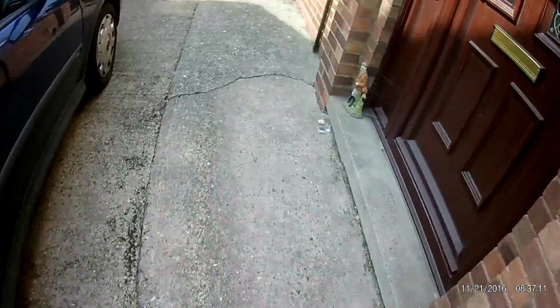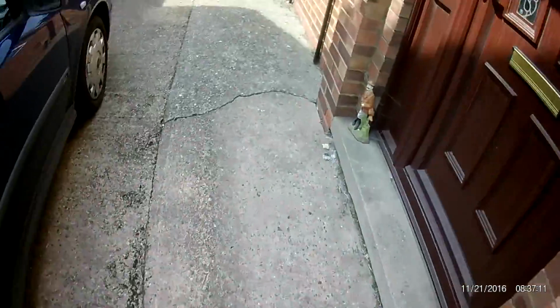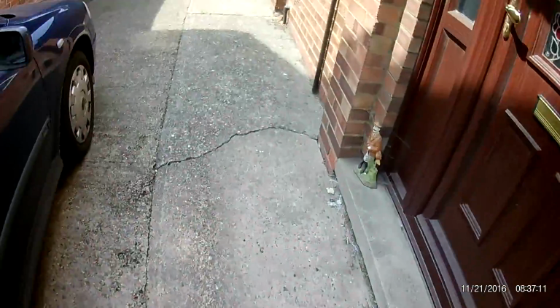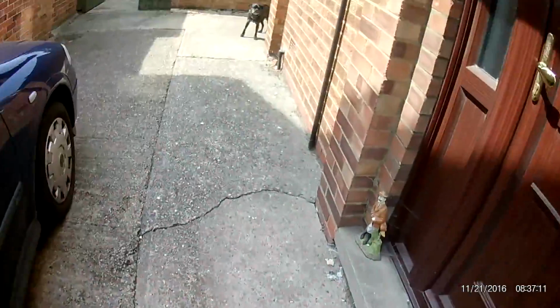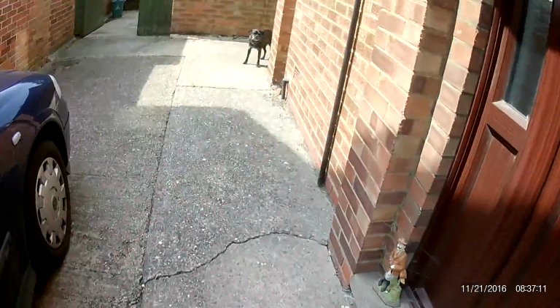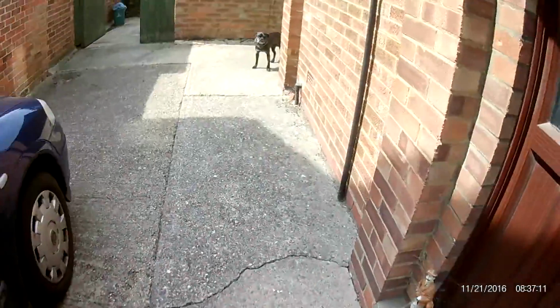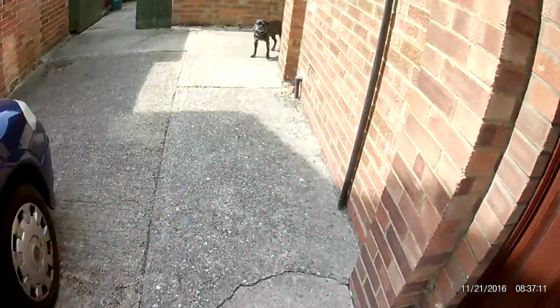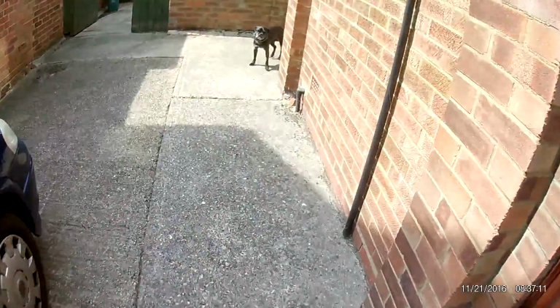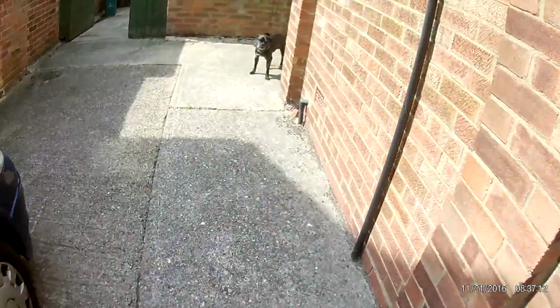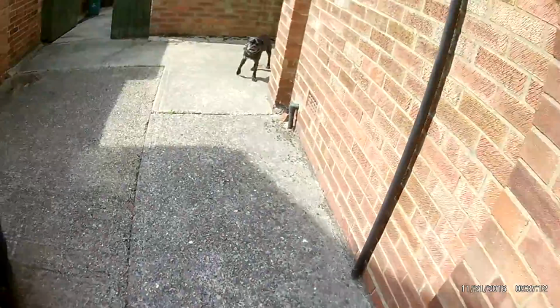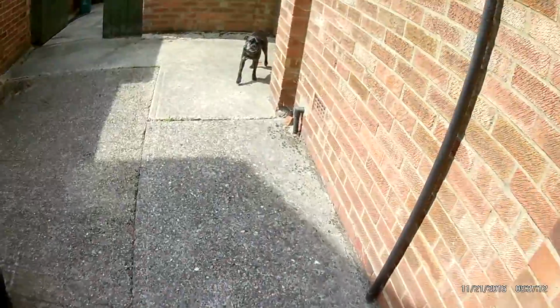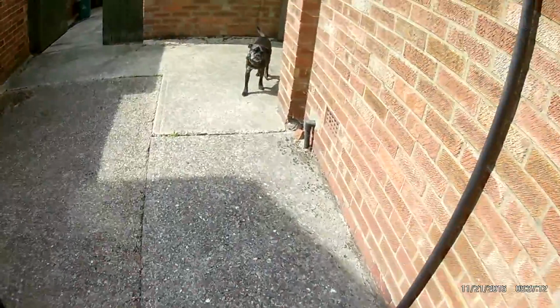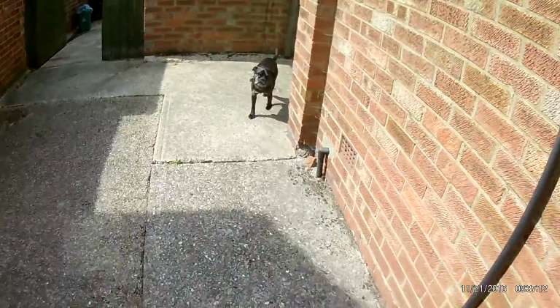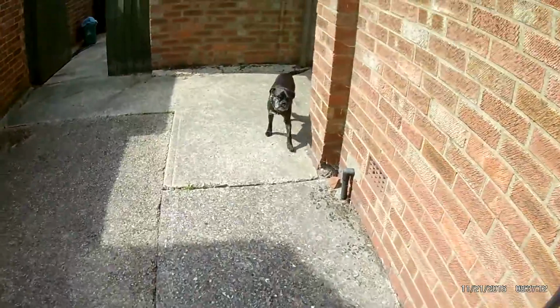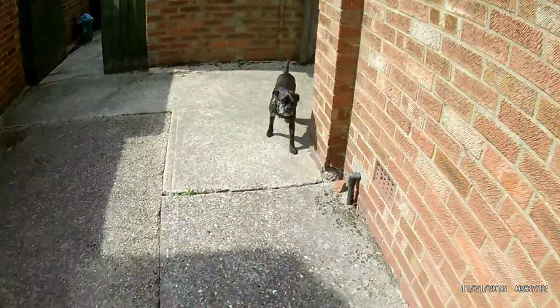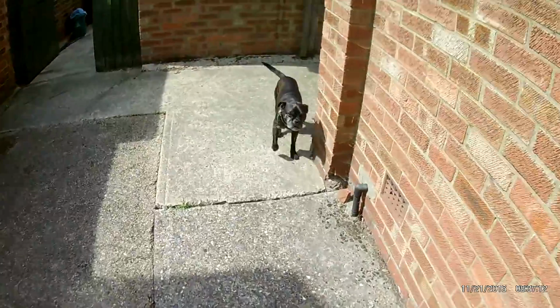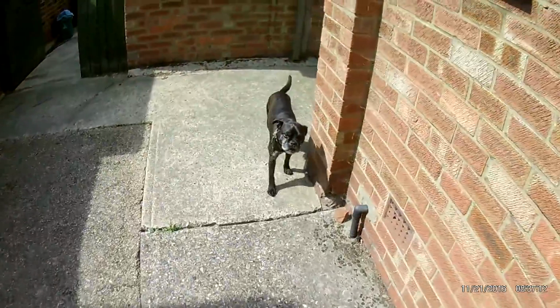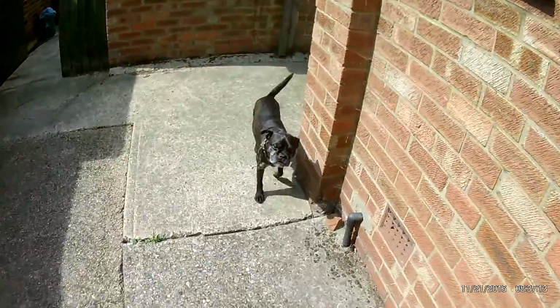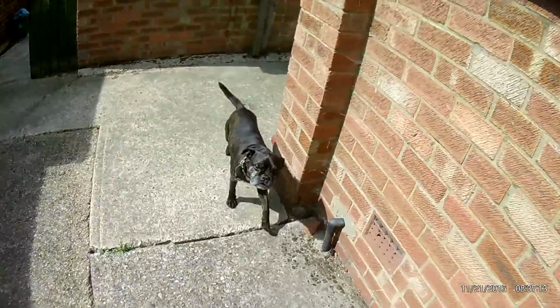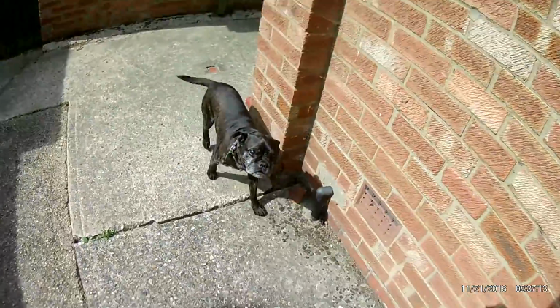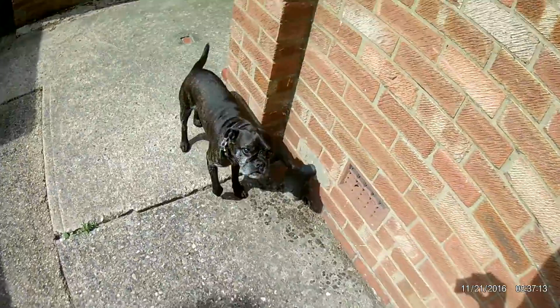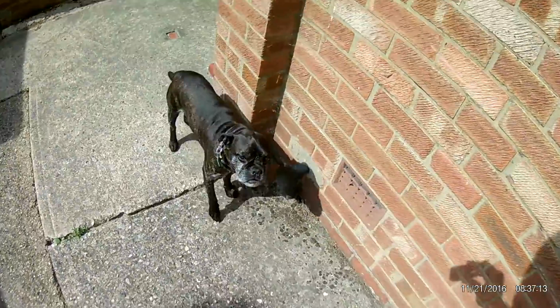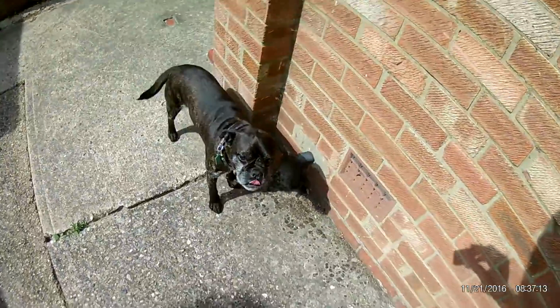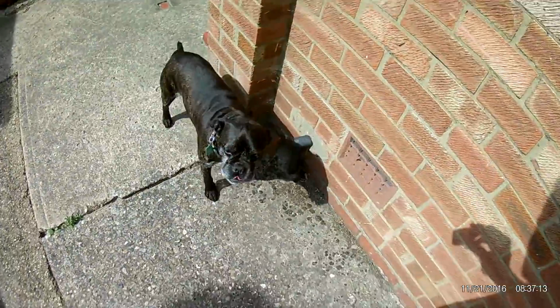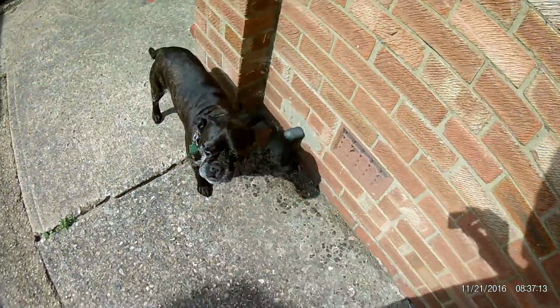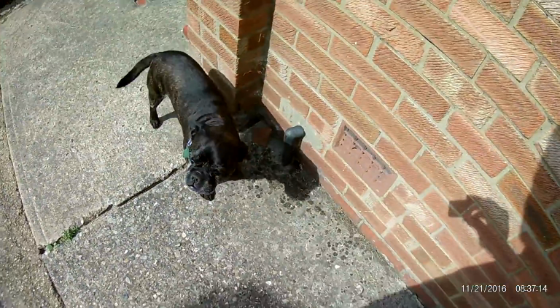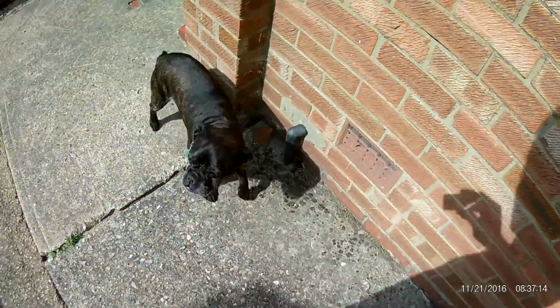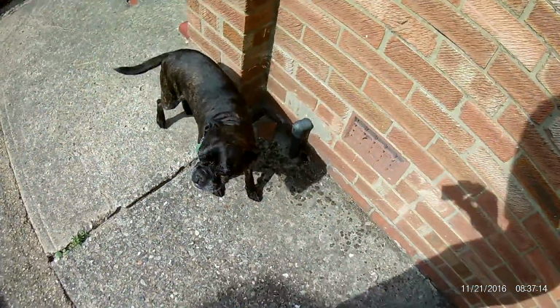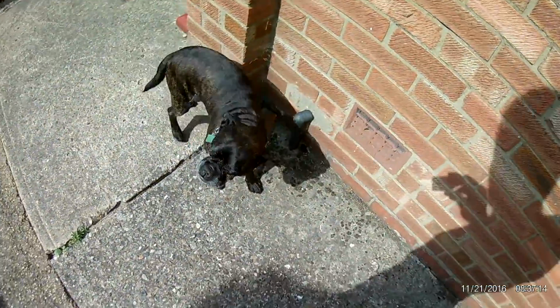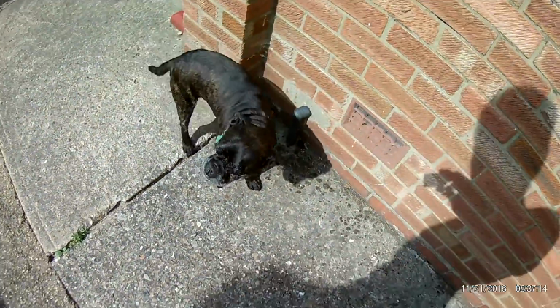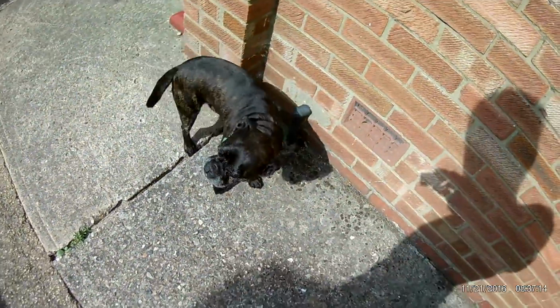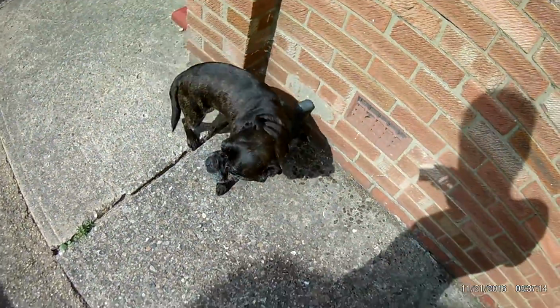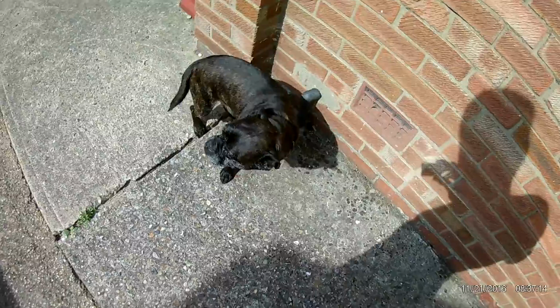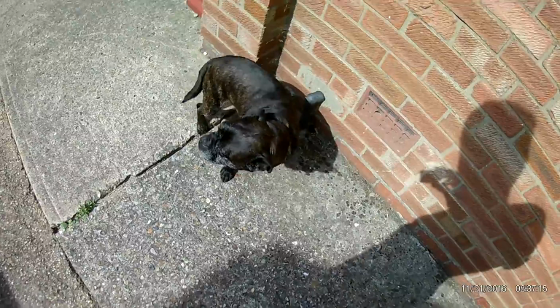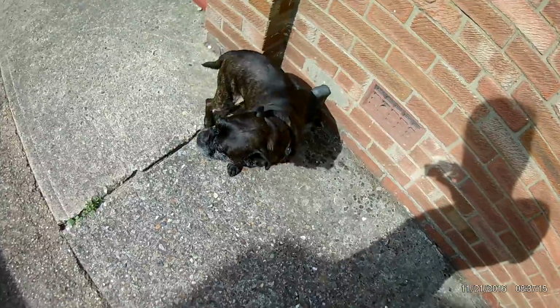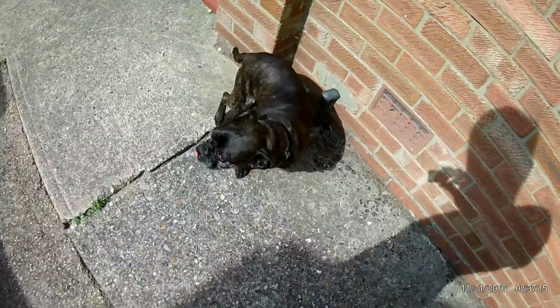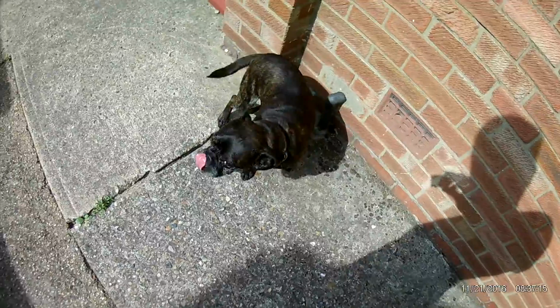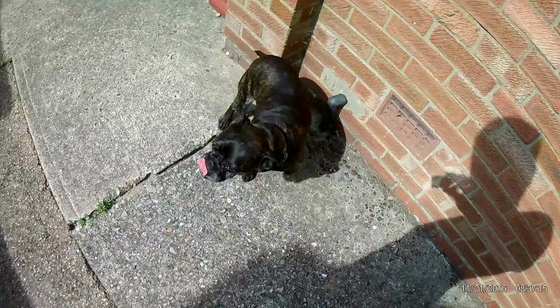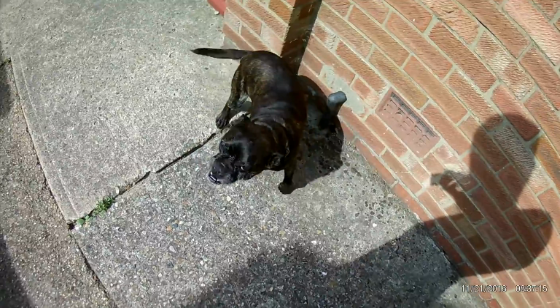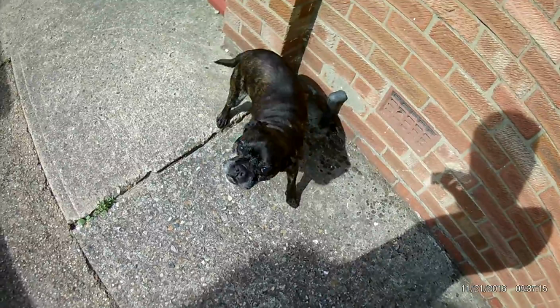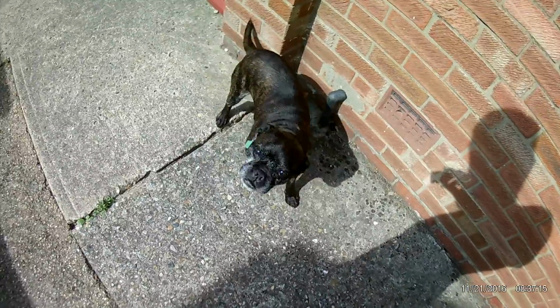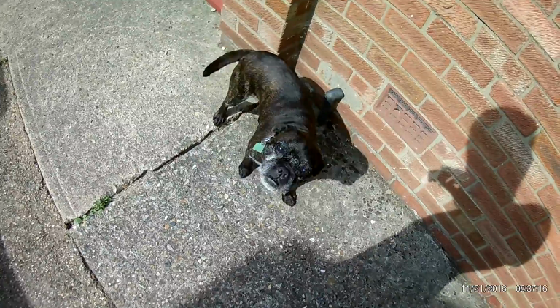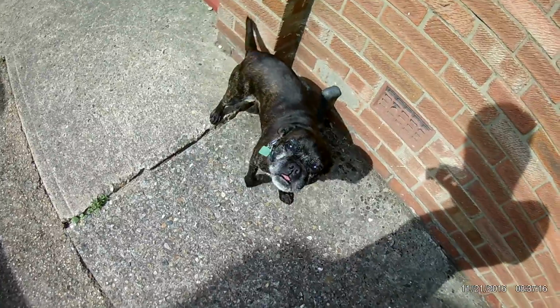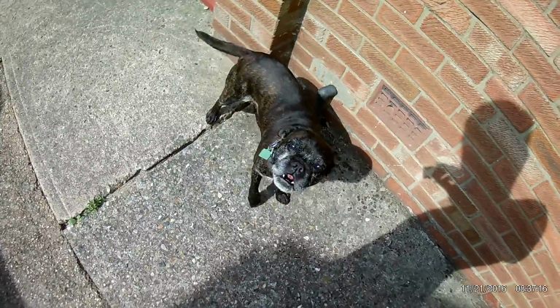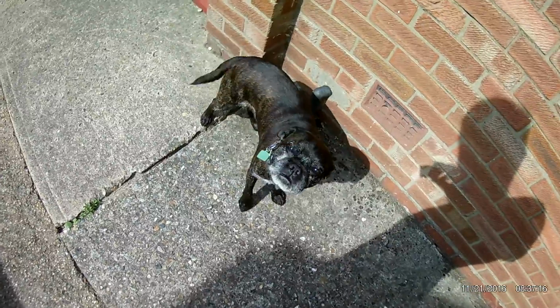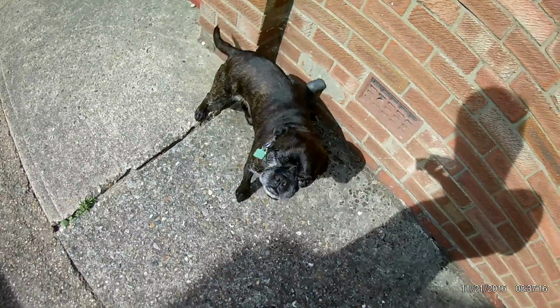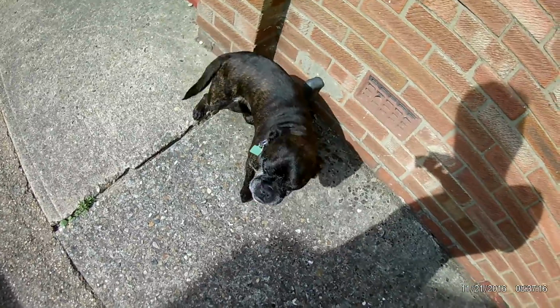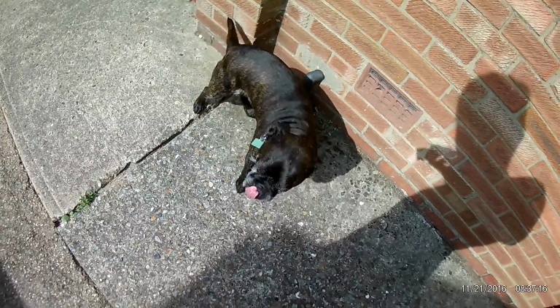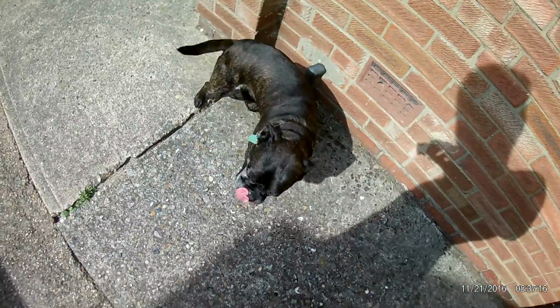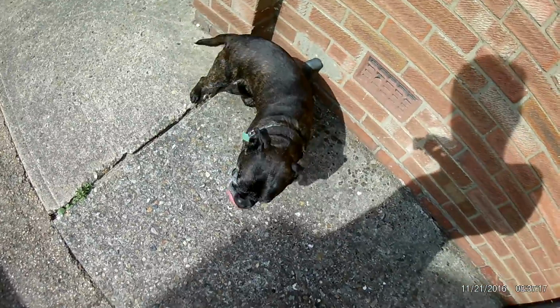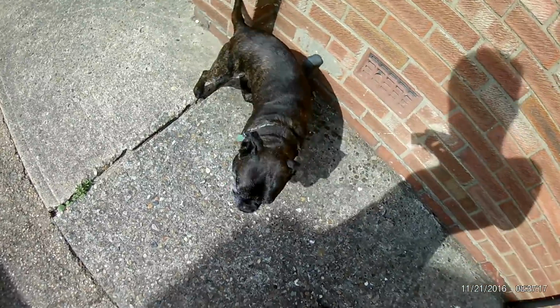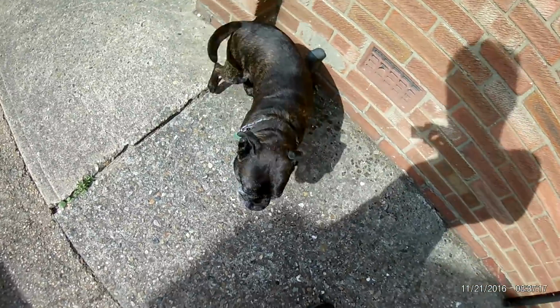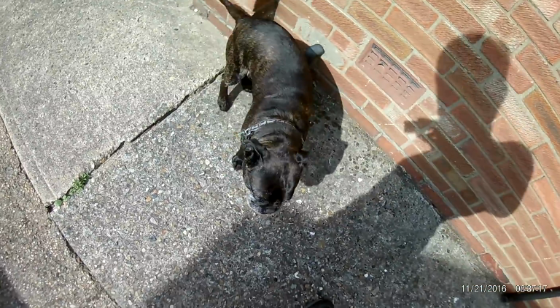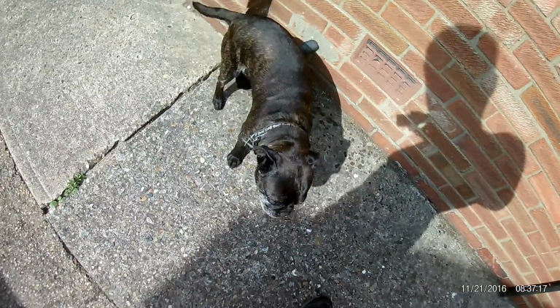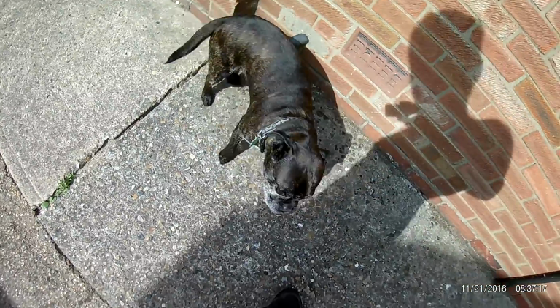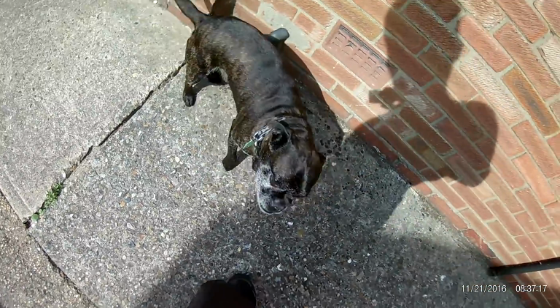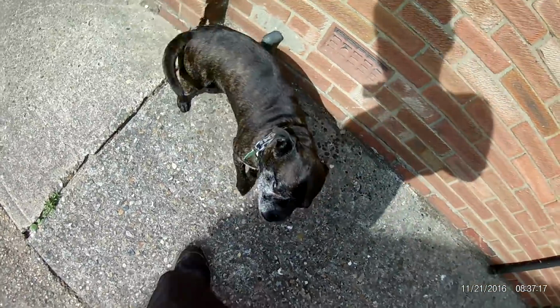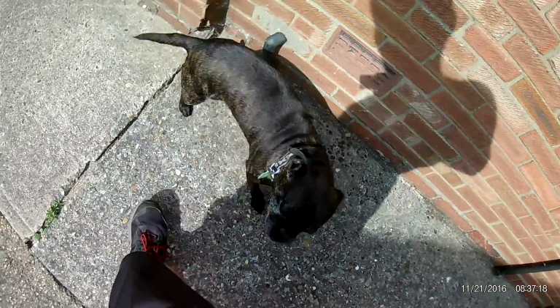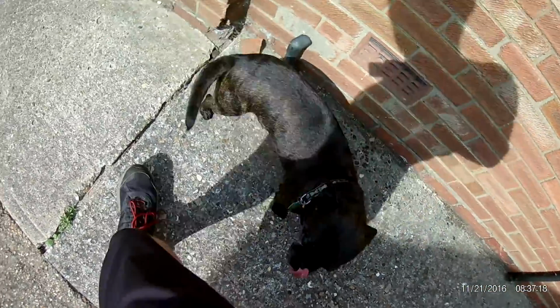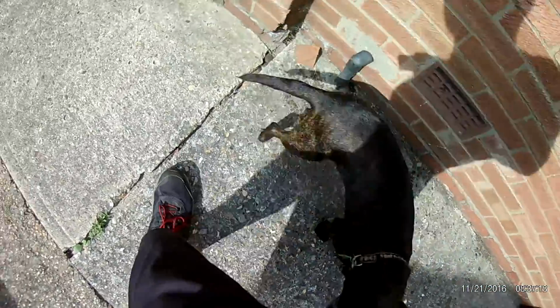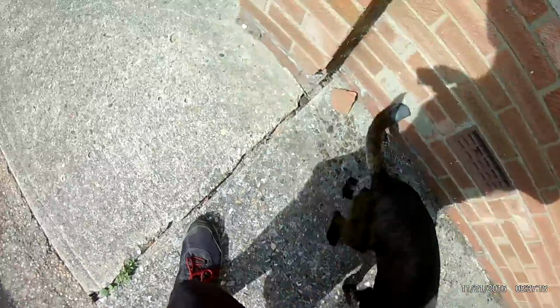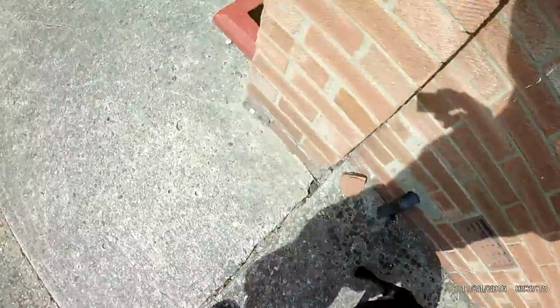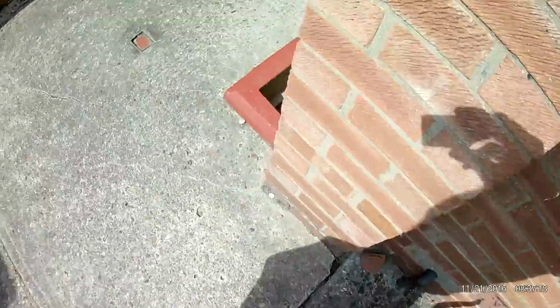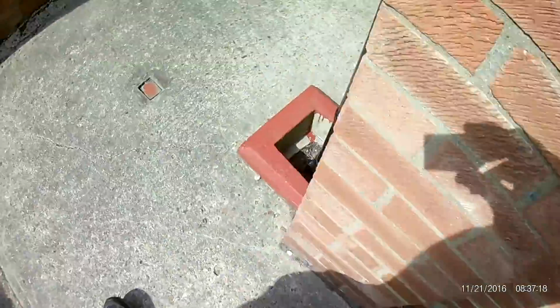There you go — the dog always likes to get on the camera, doesn't he. You've got to be the star of the show, haven't you. Yeah, I know.